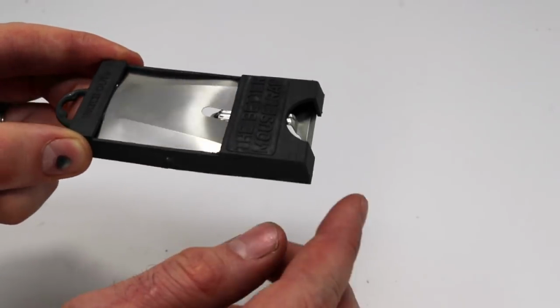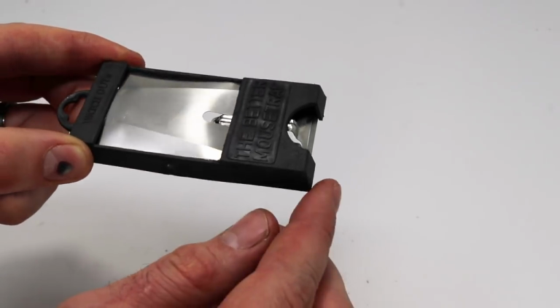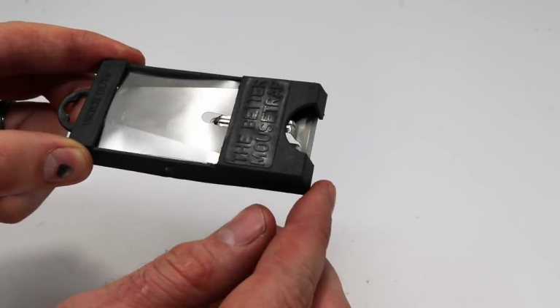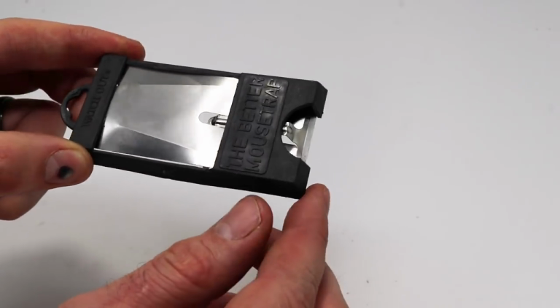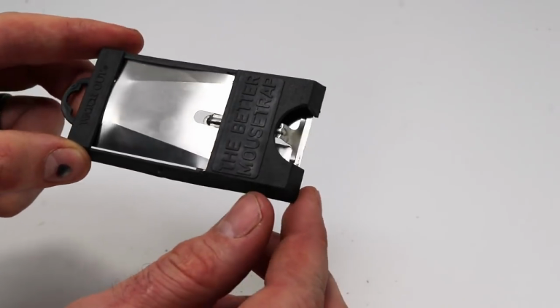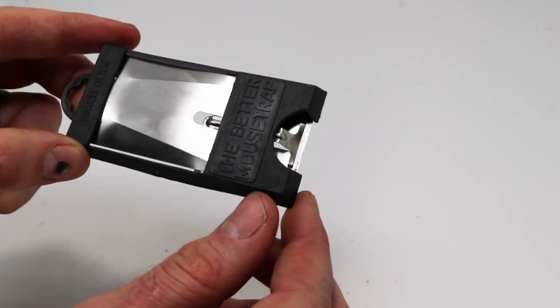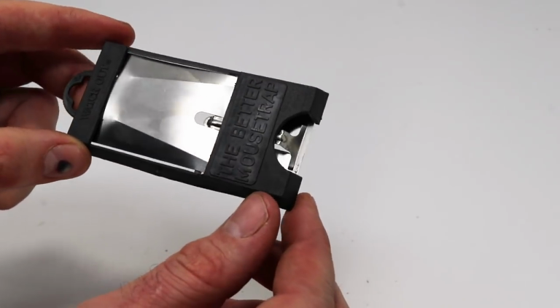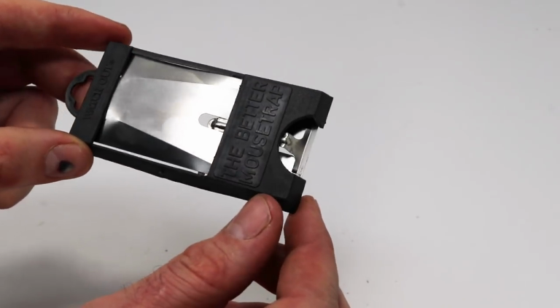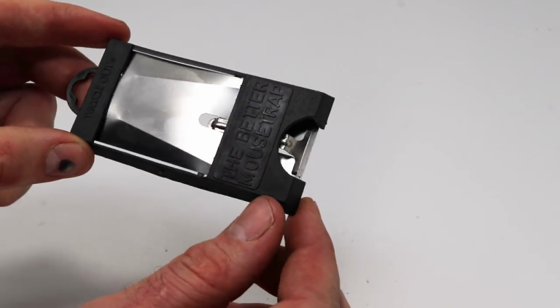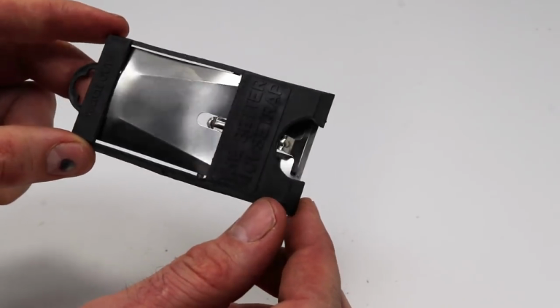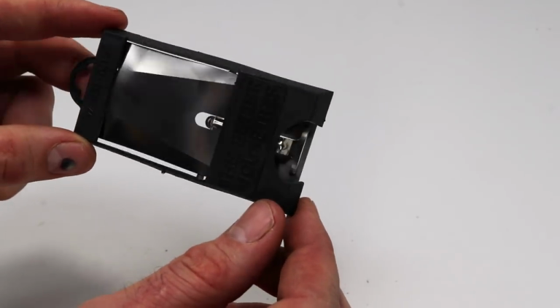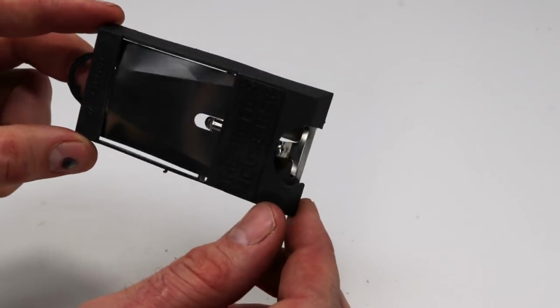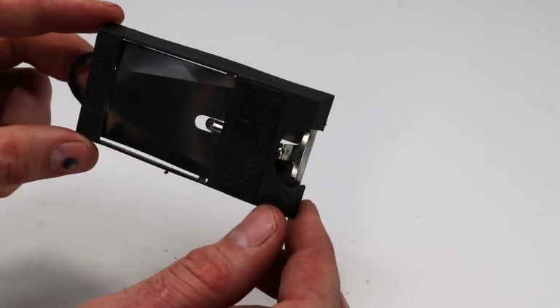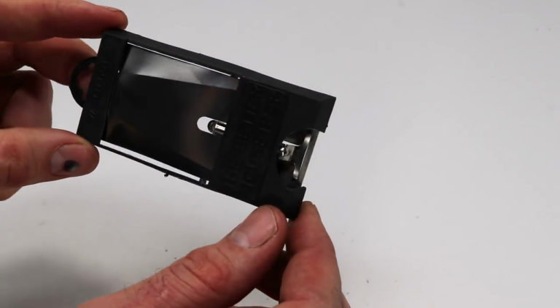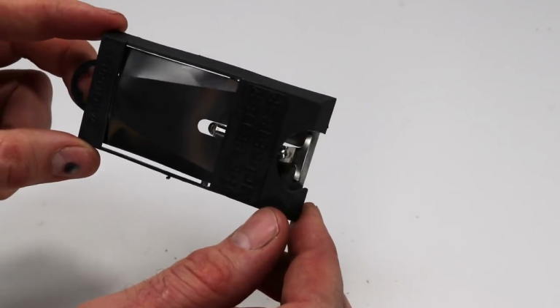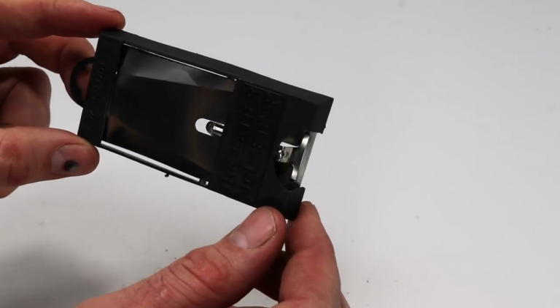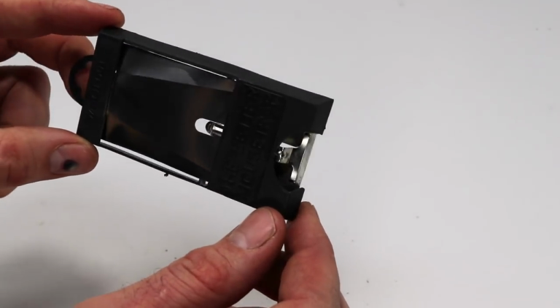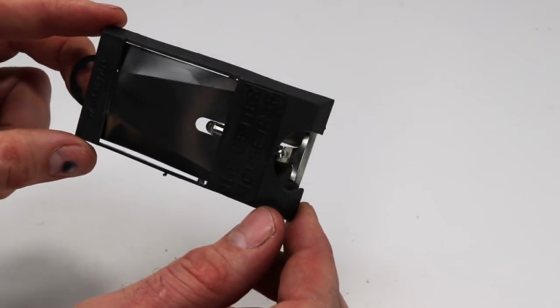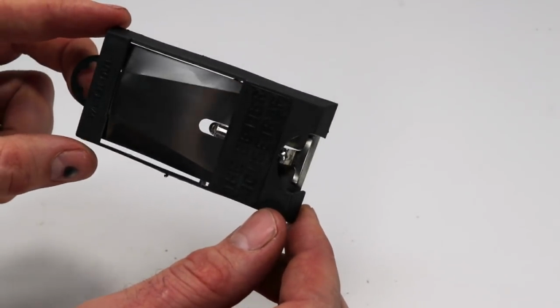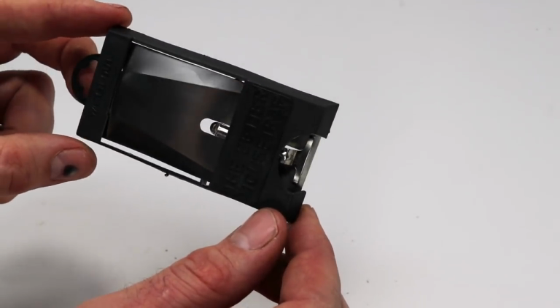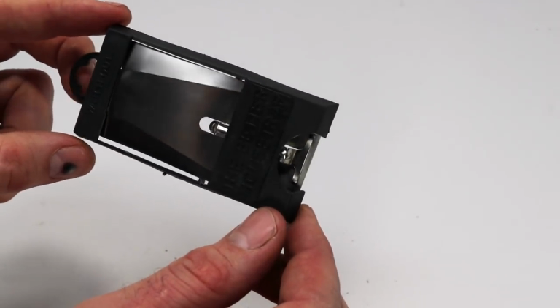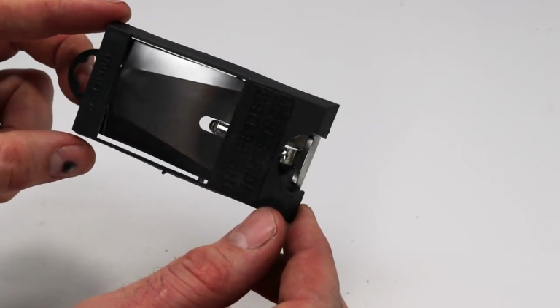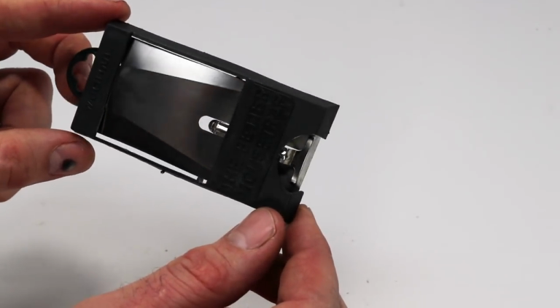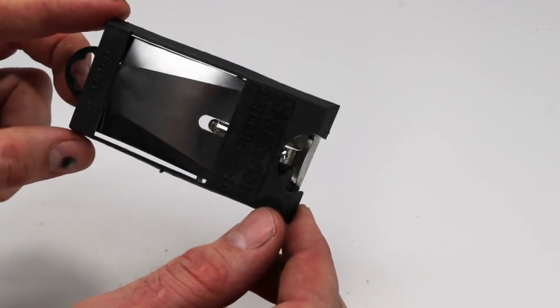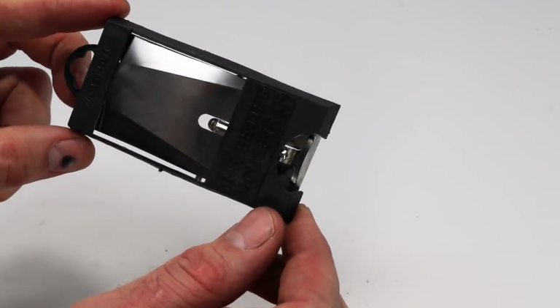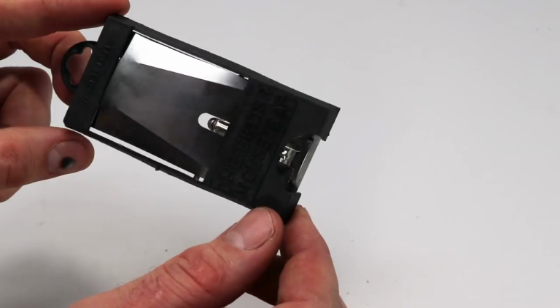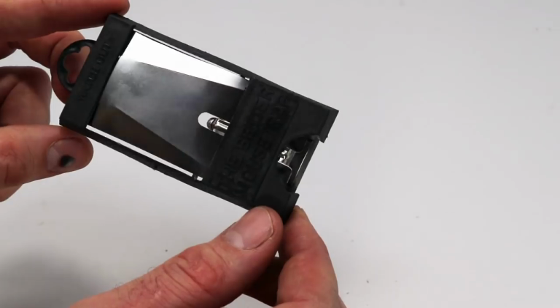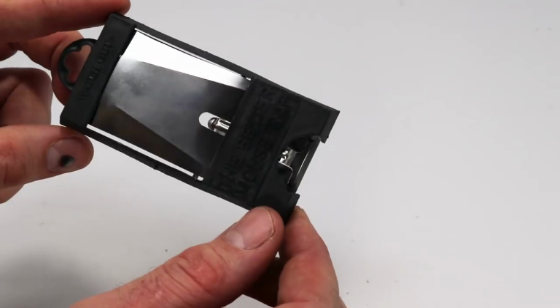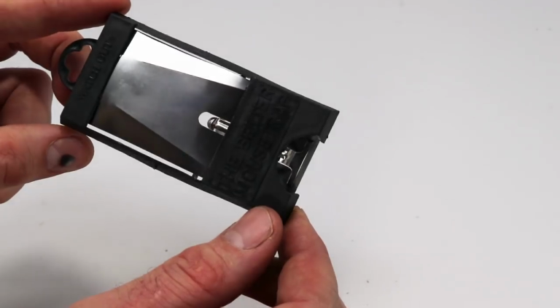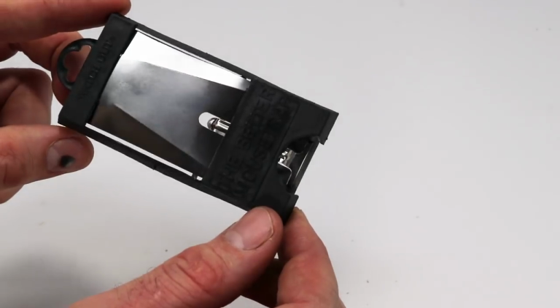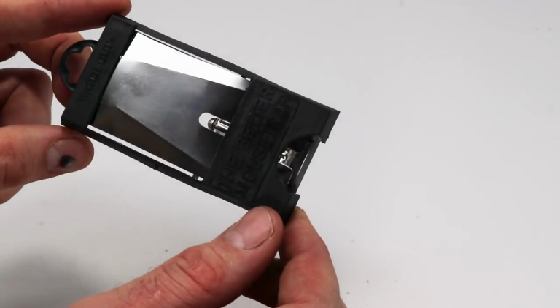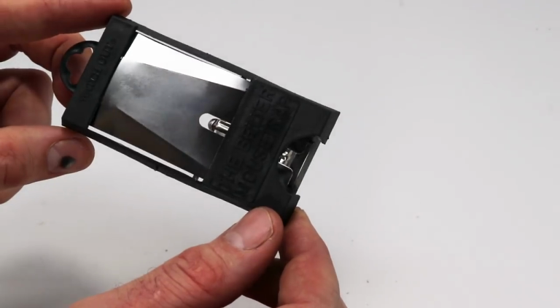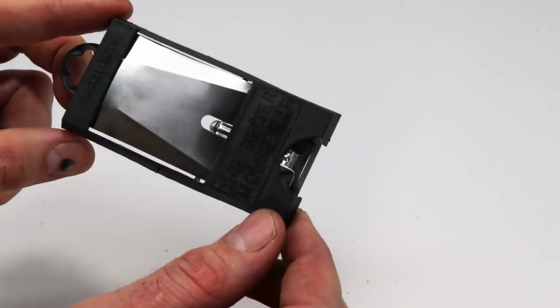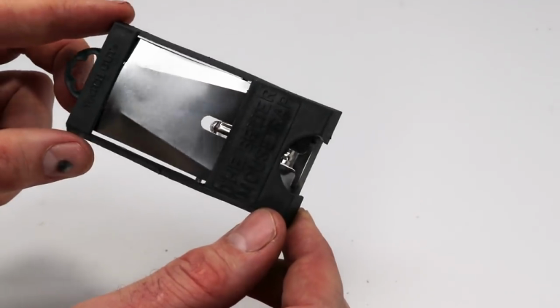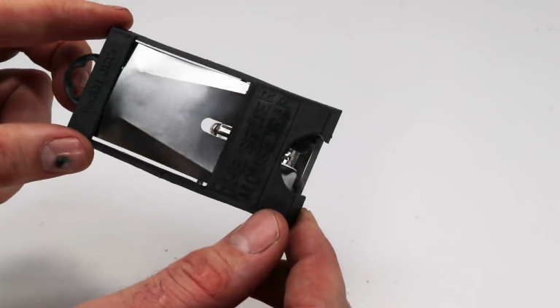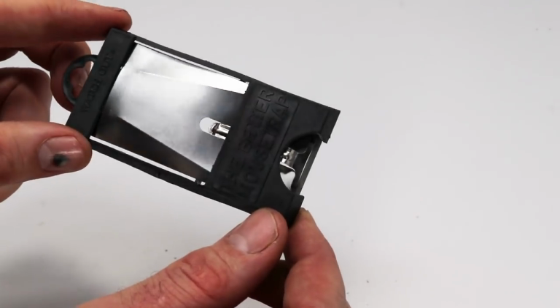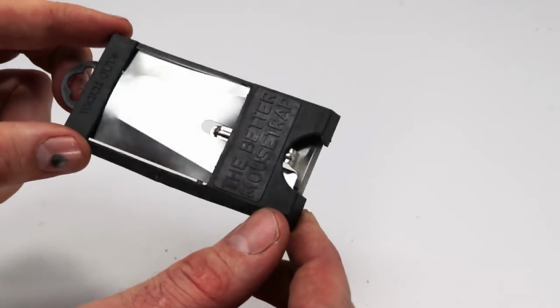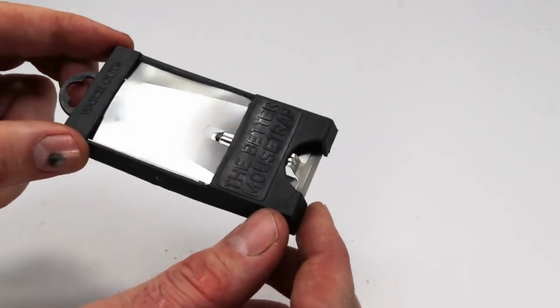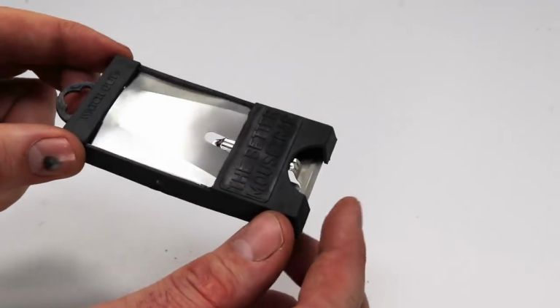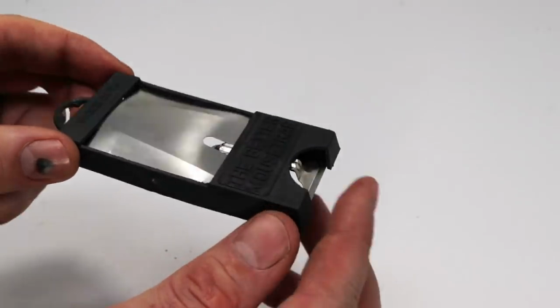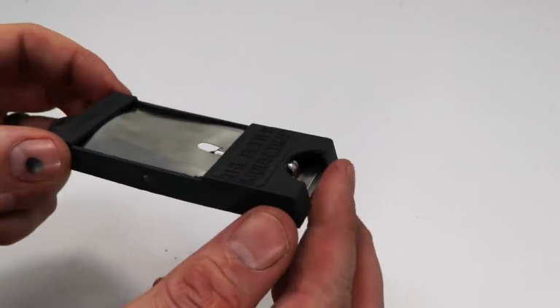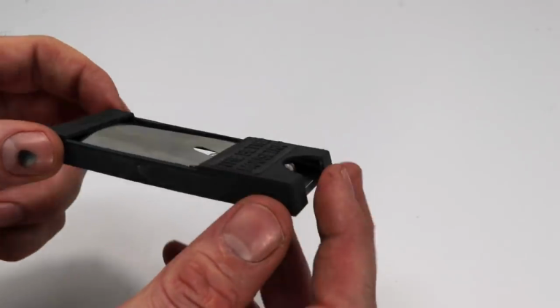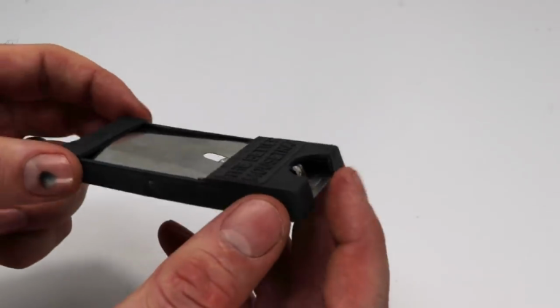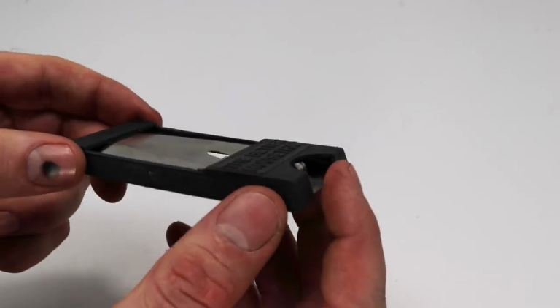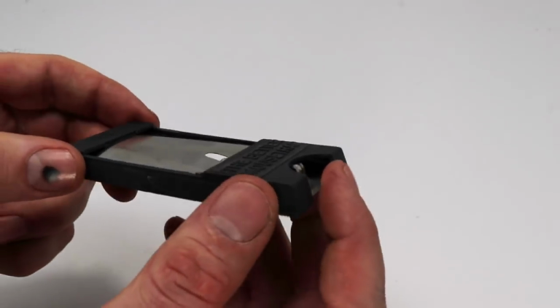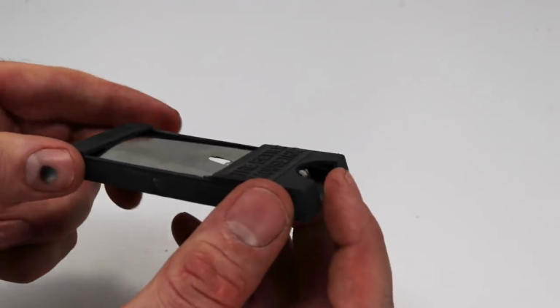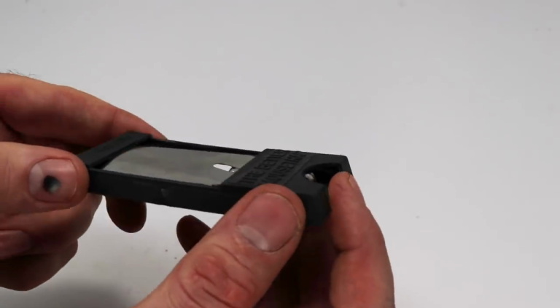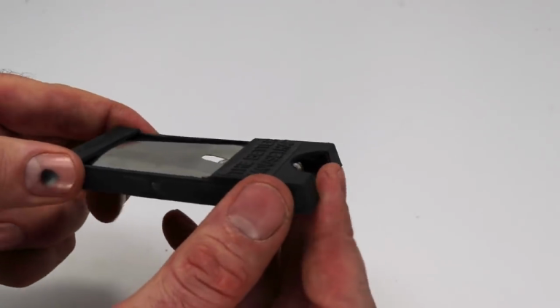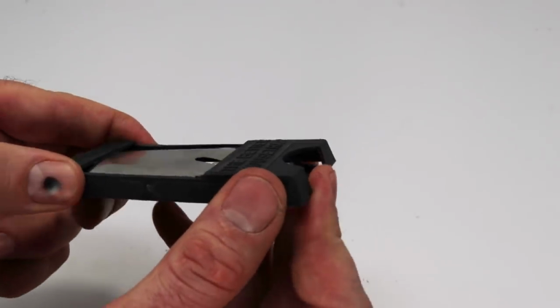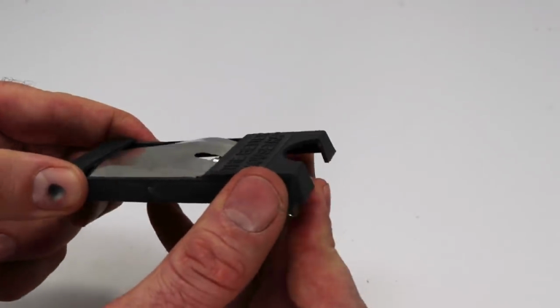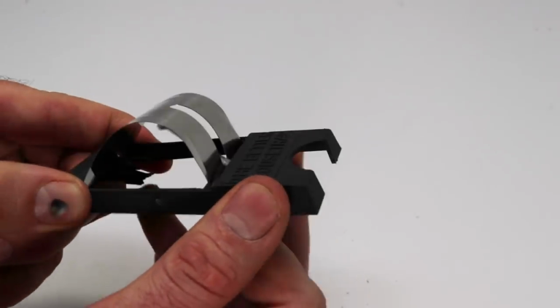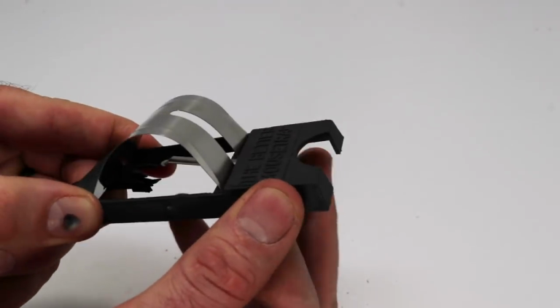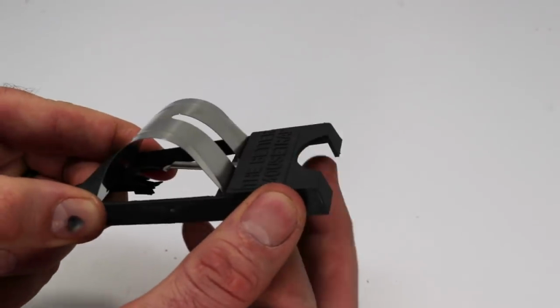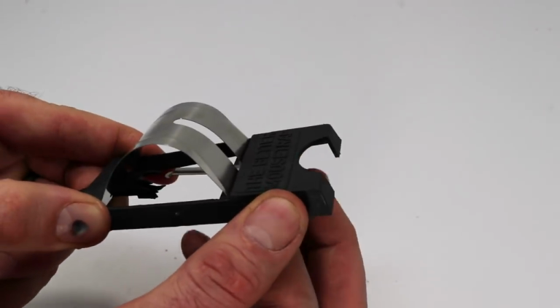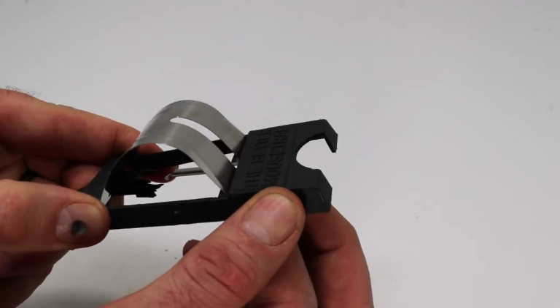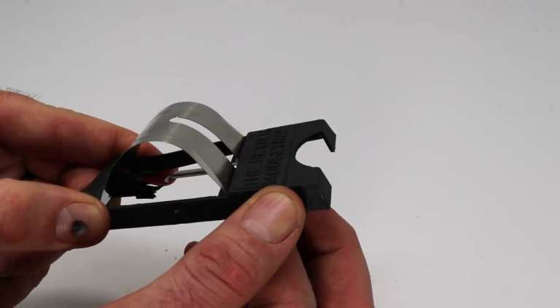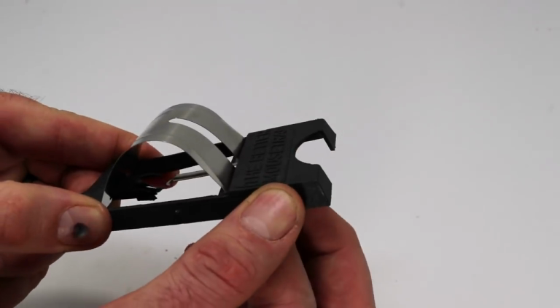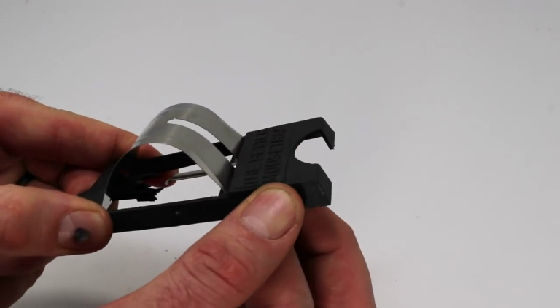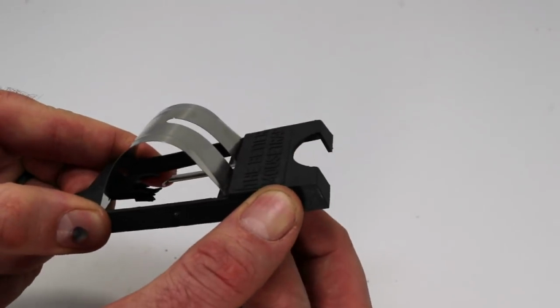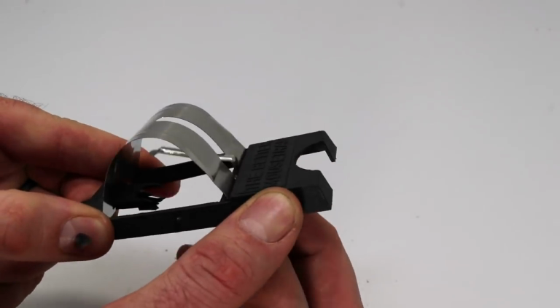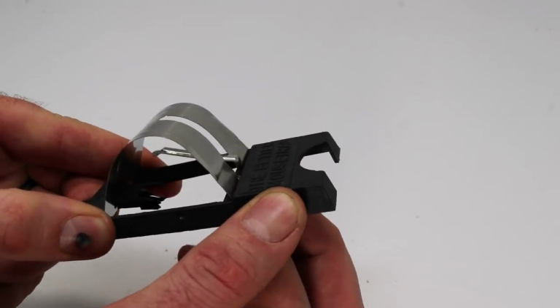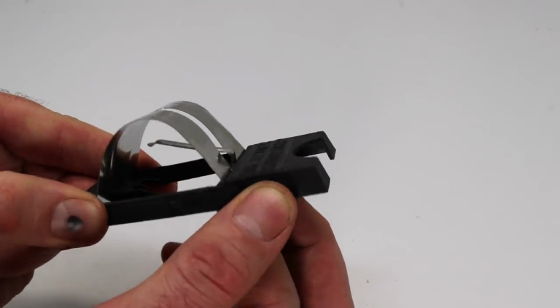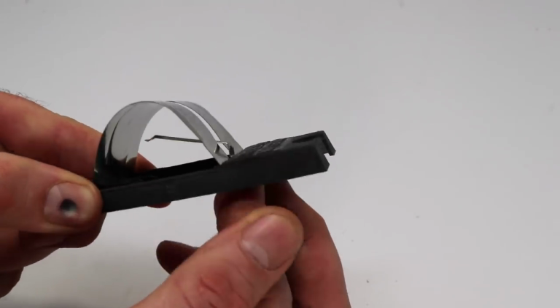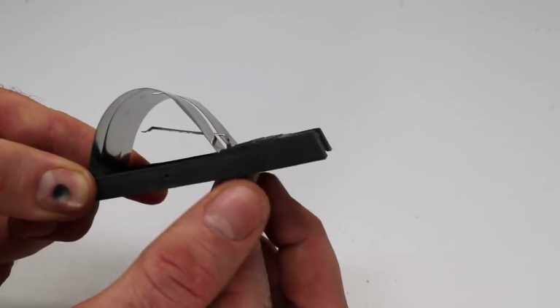I'm really curious if this trap works. Let's go set it up in the barn with motion cameras and see if we can get a wild mouse with this Watch Out mousetrap.